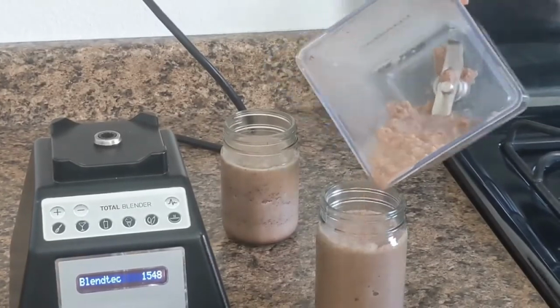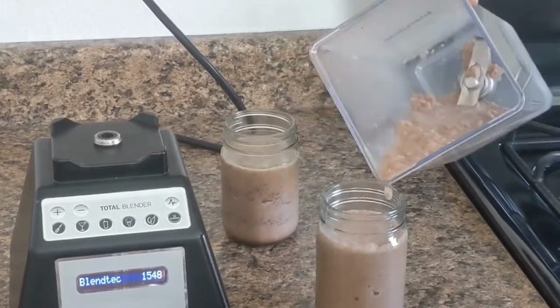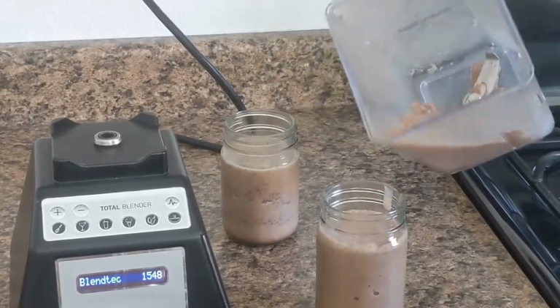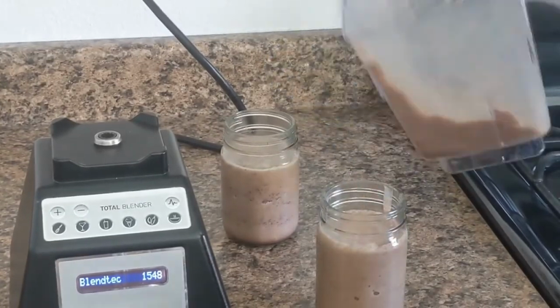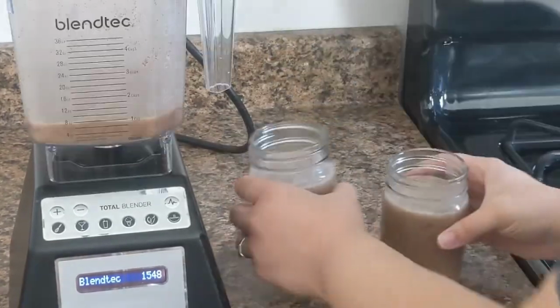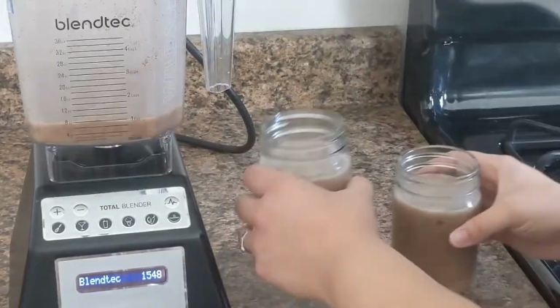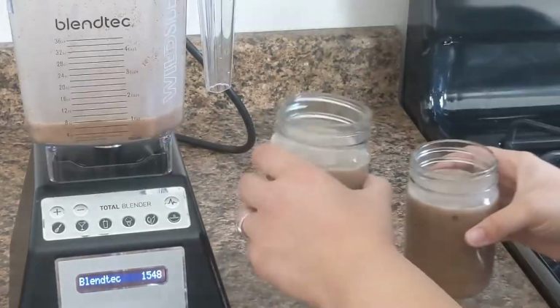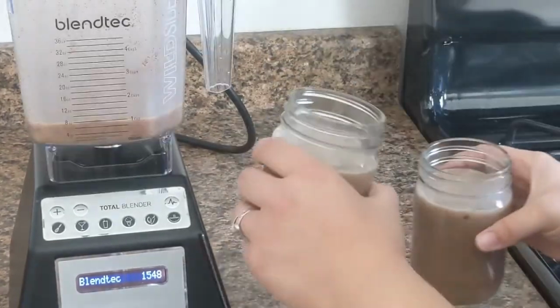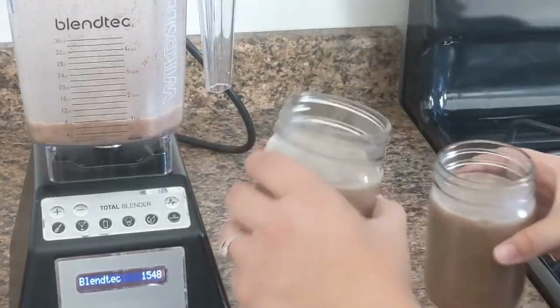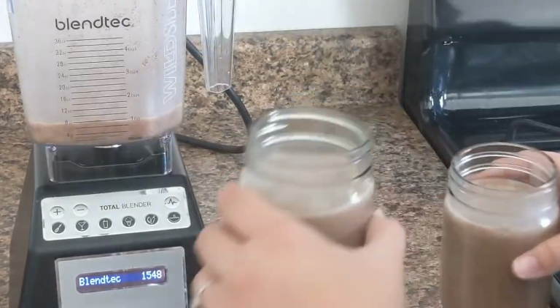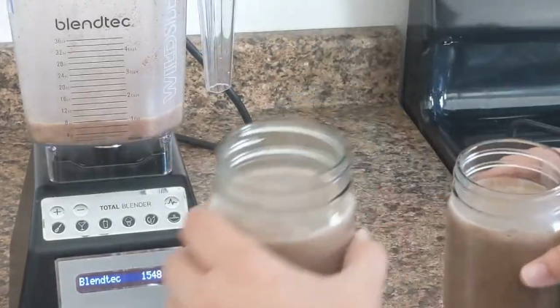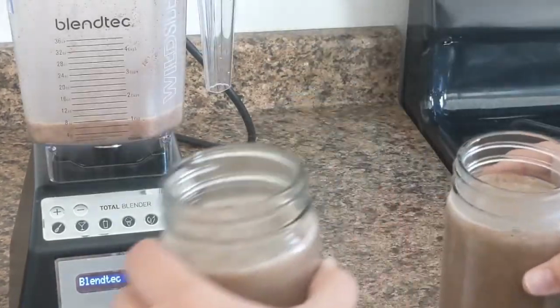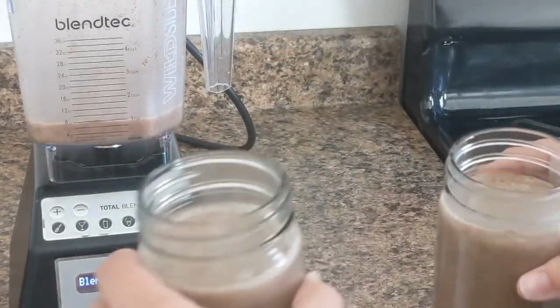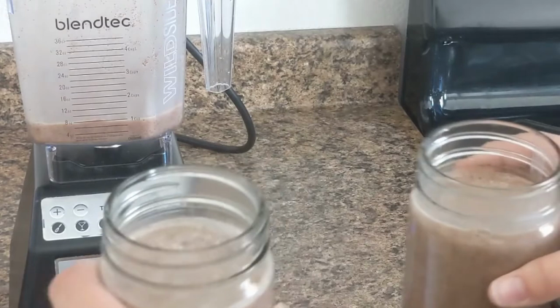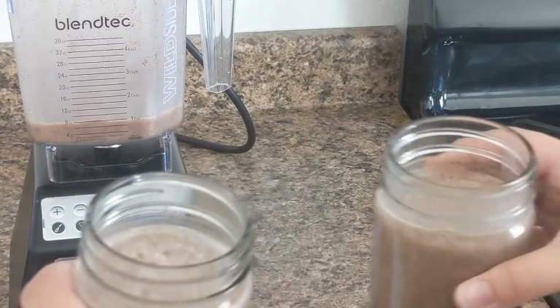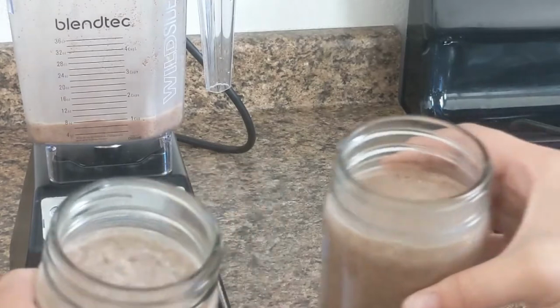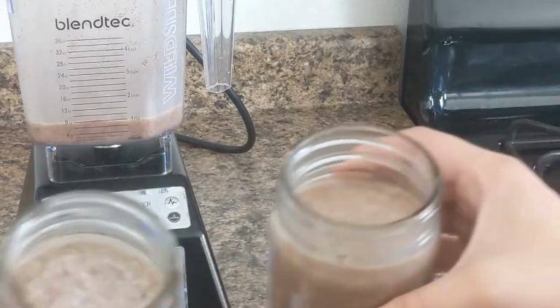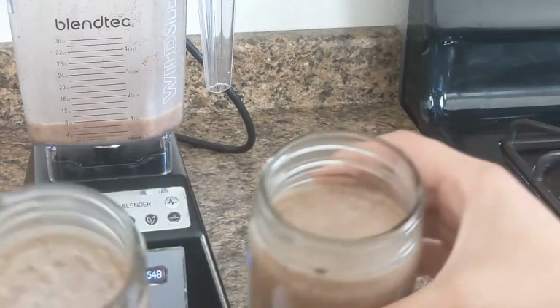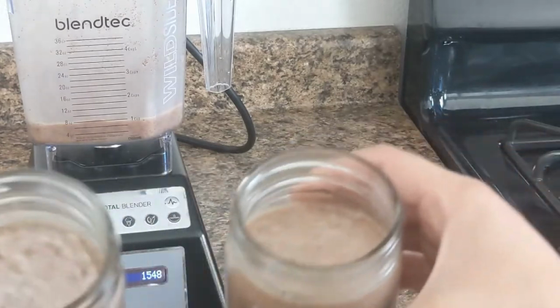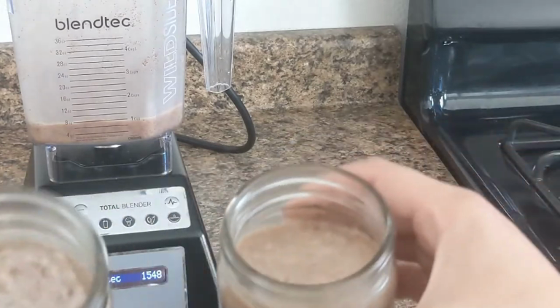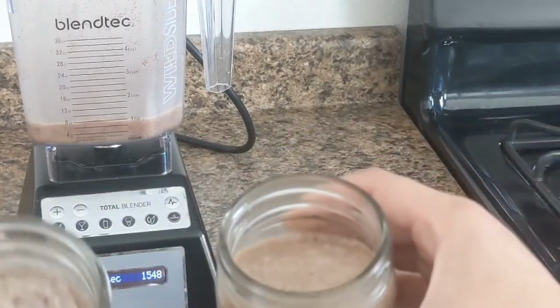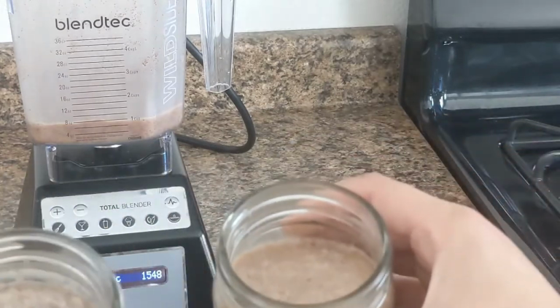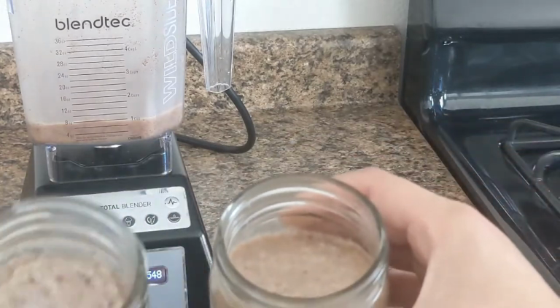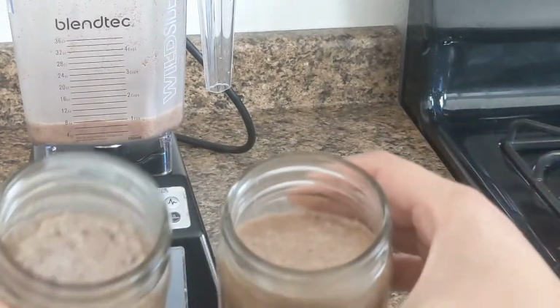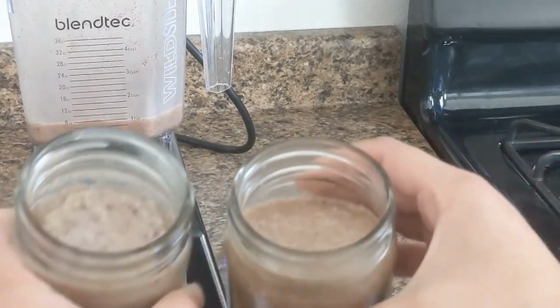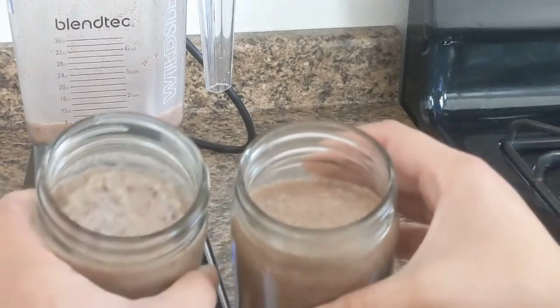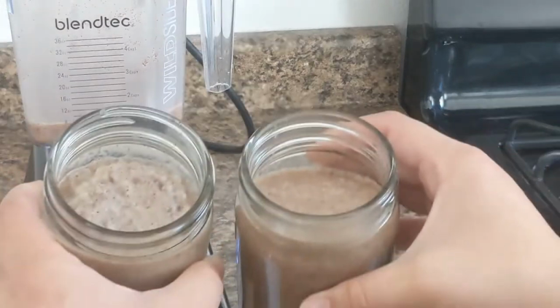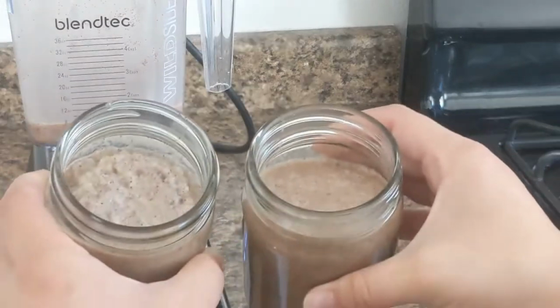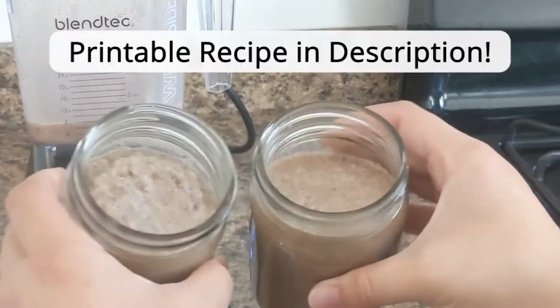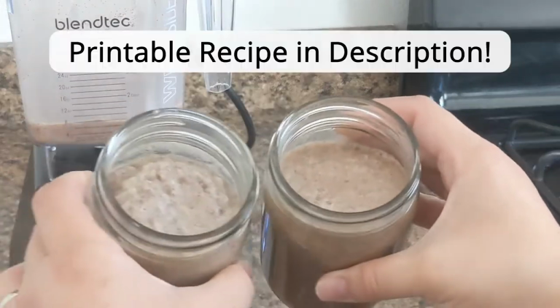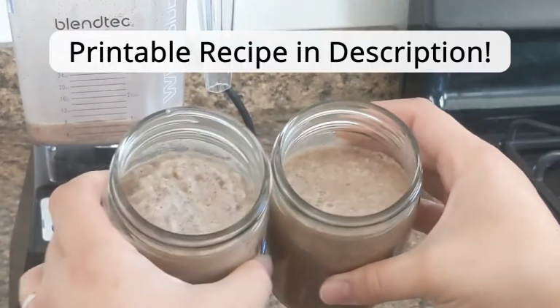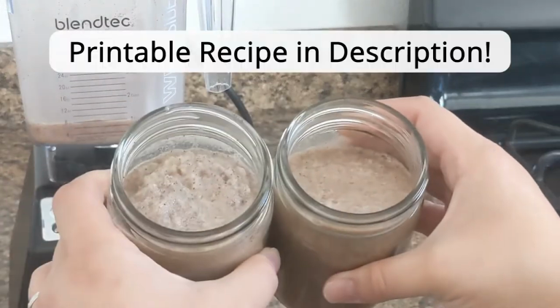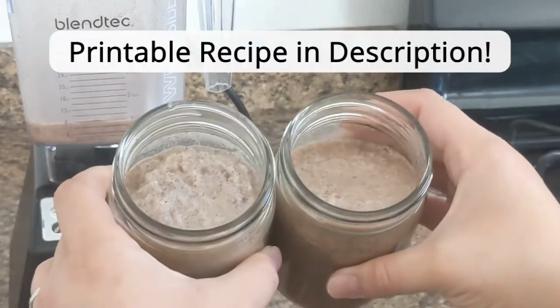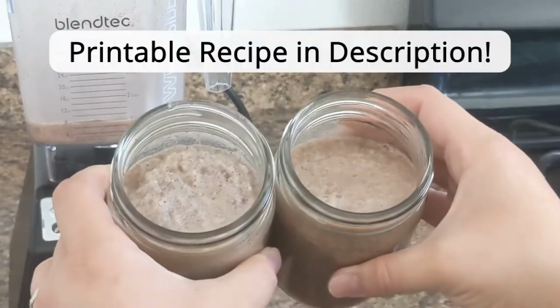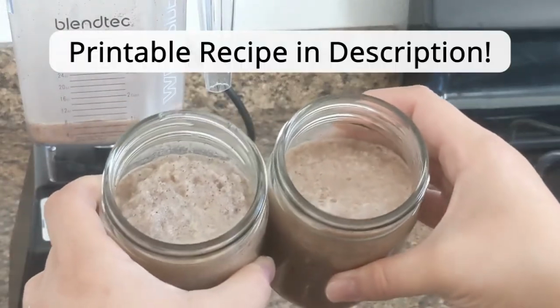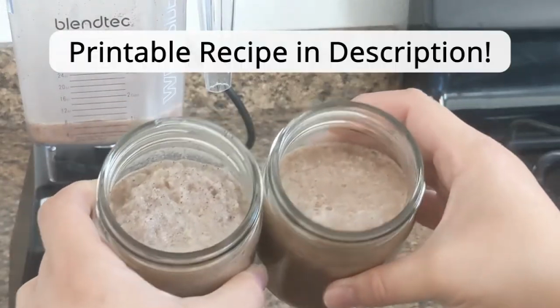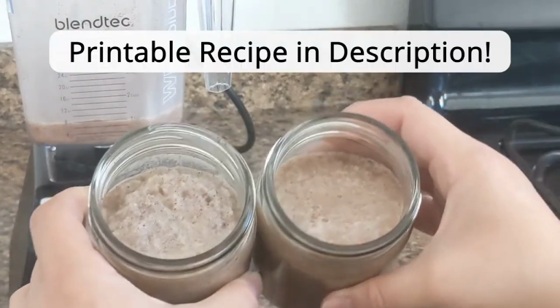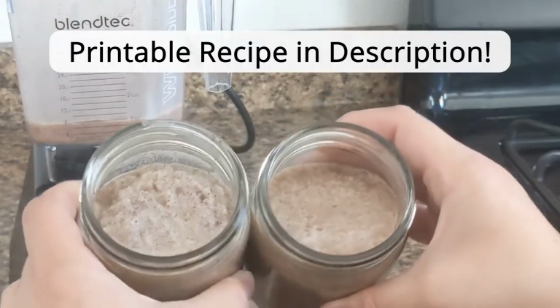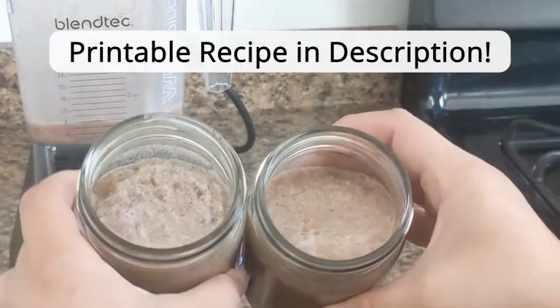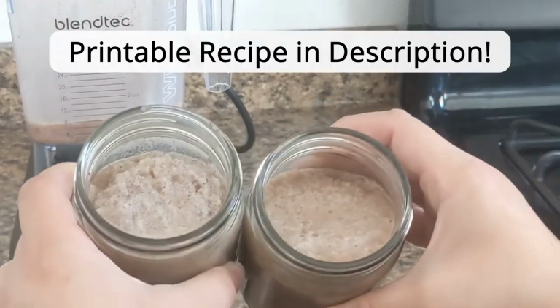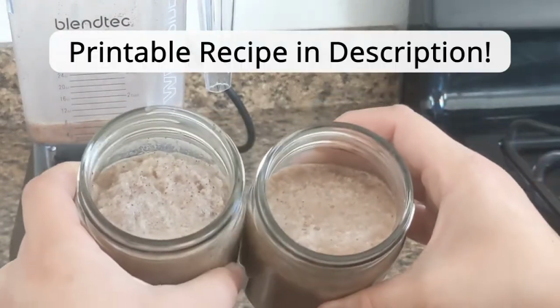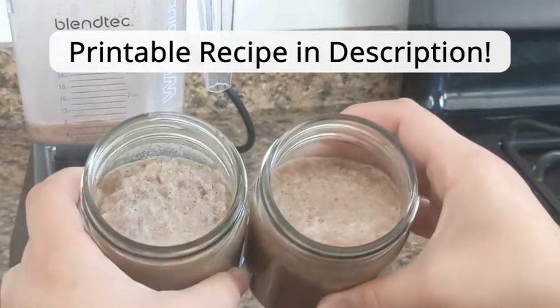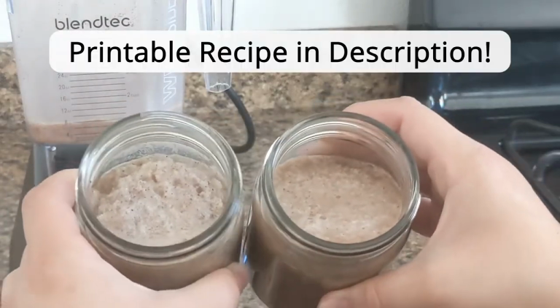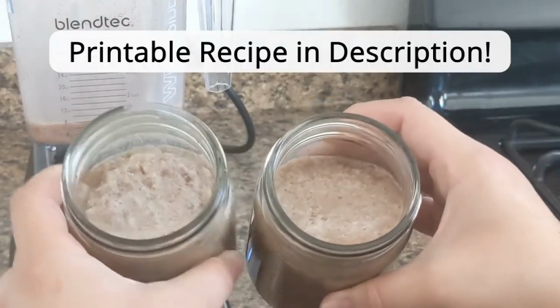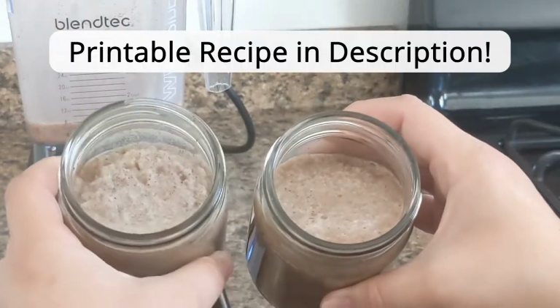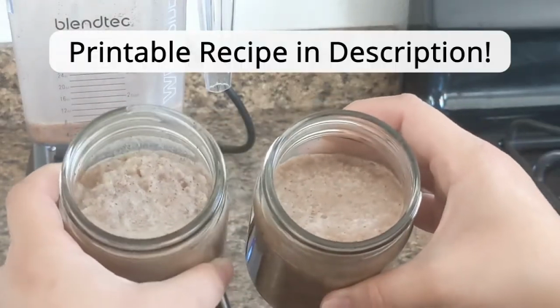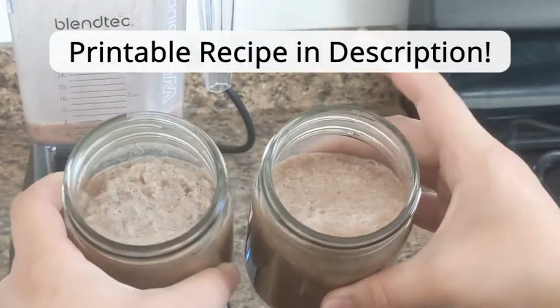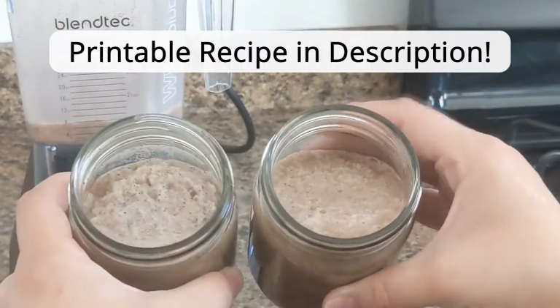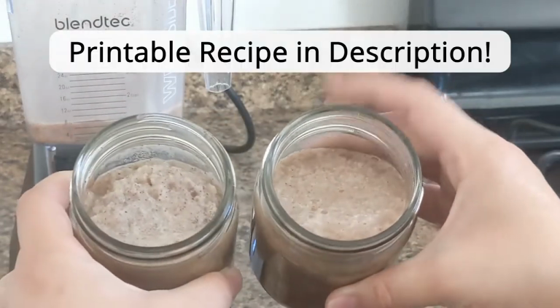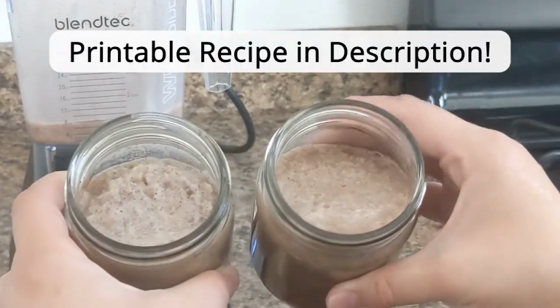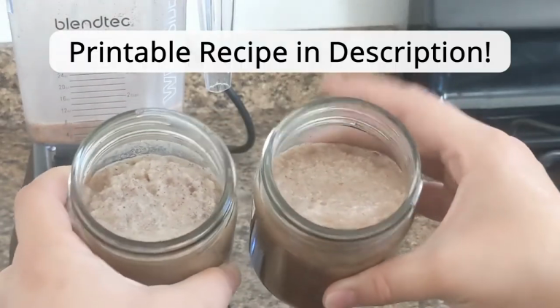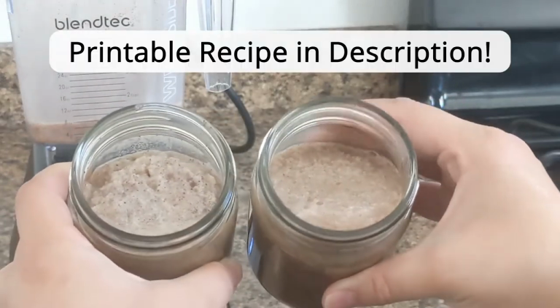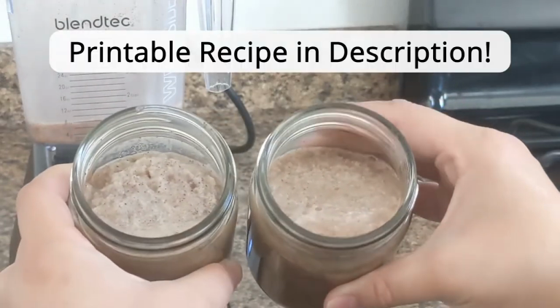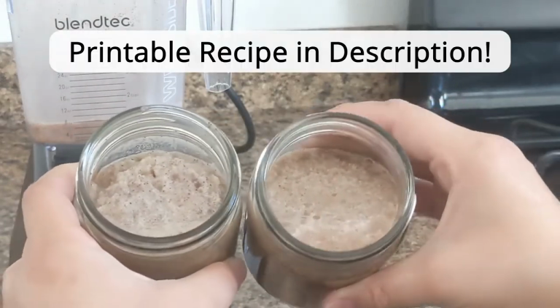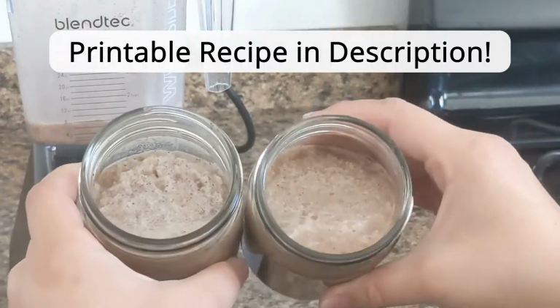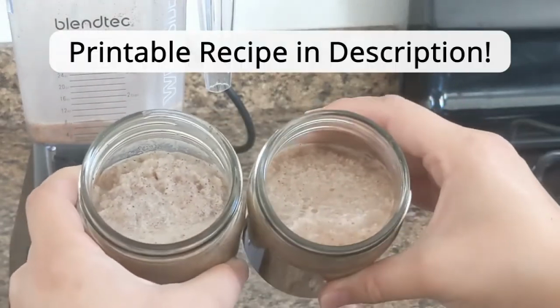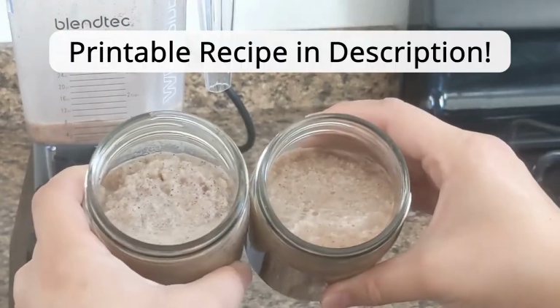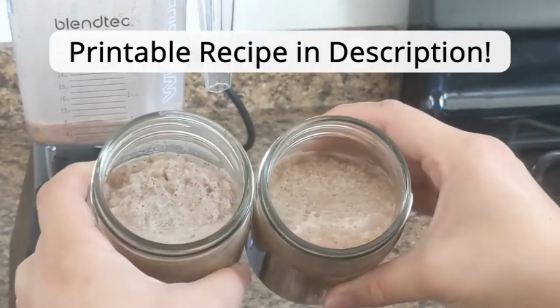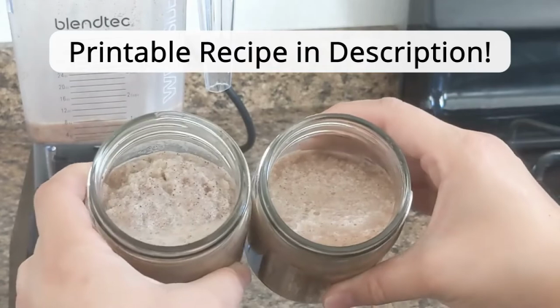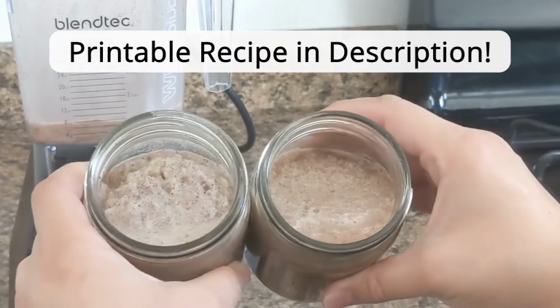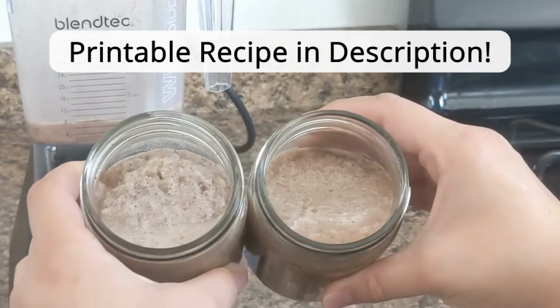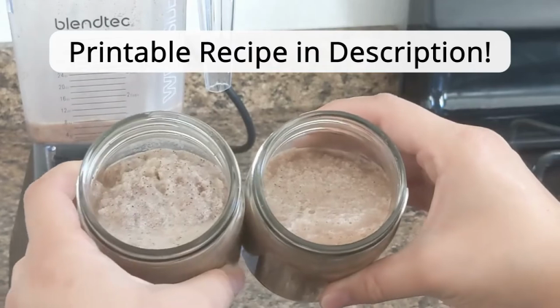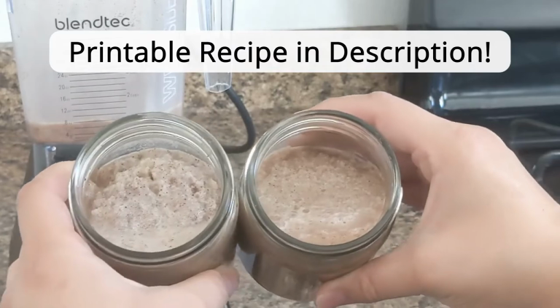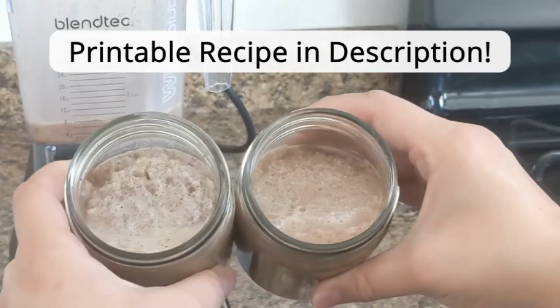On the left here is the single blended, and the right side is the double blended. There will be a link in the description box to the blog post where you can get a printable version of these recipes.